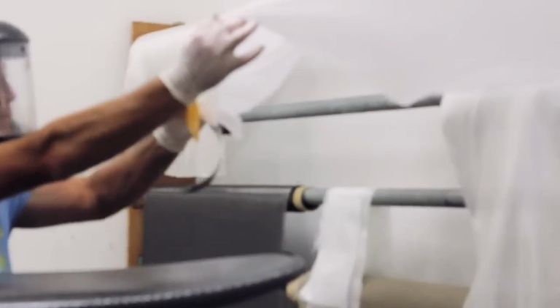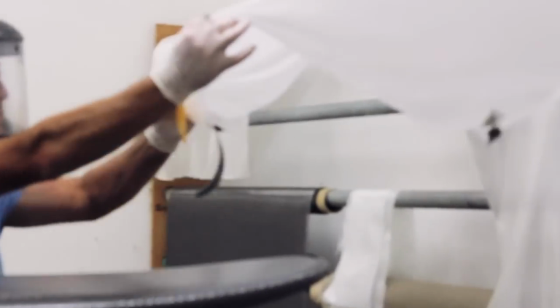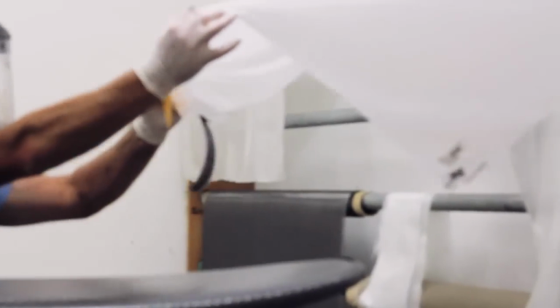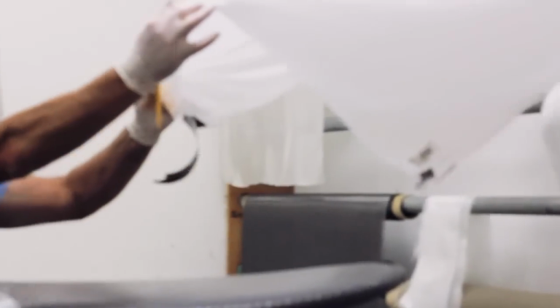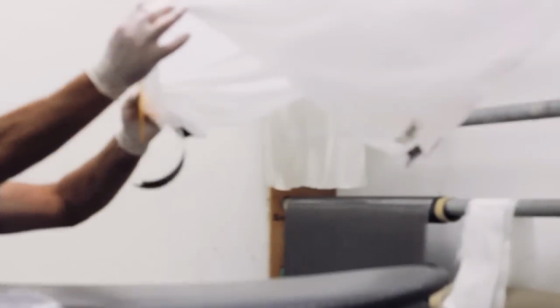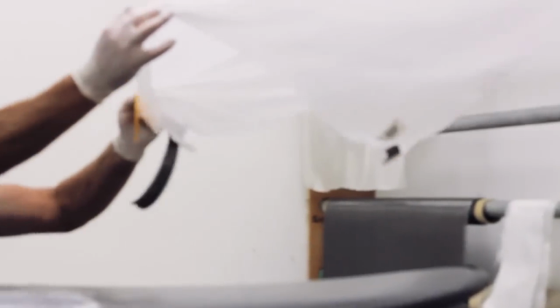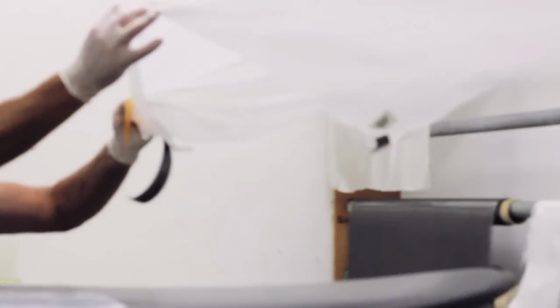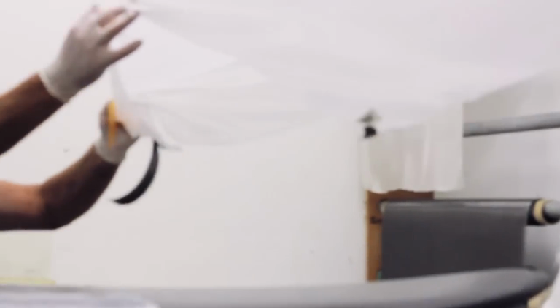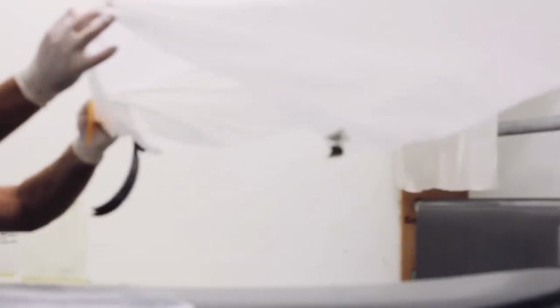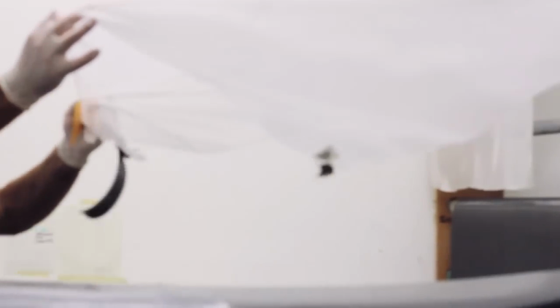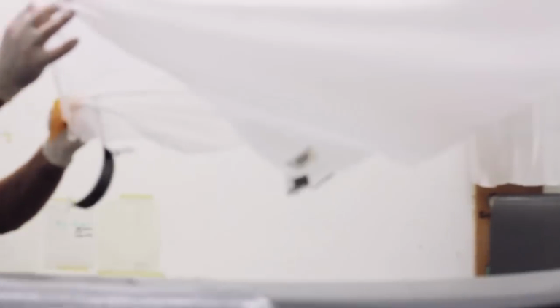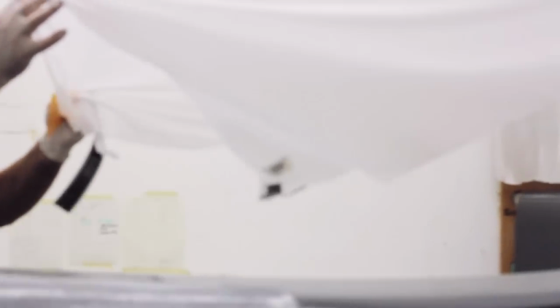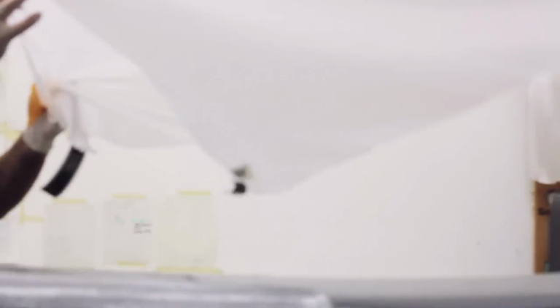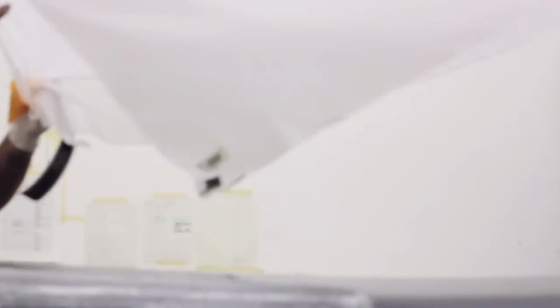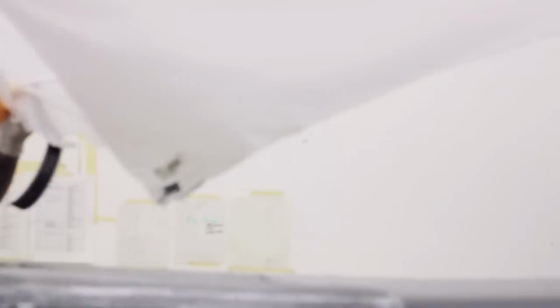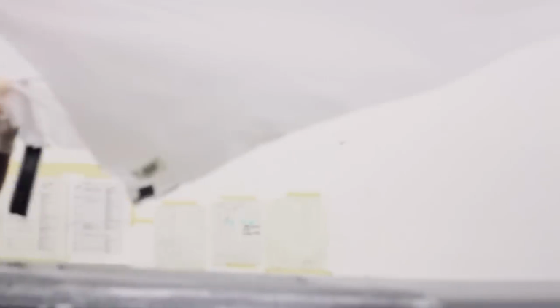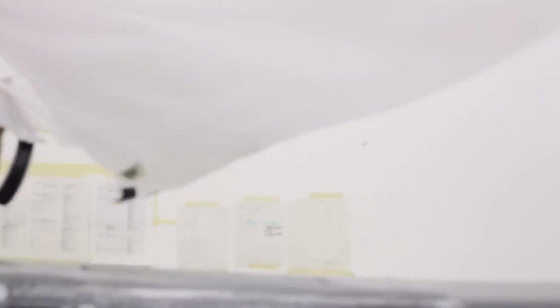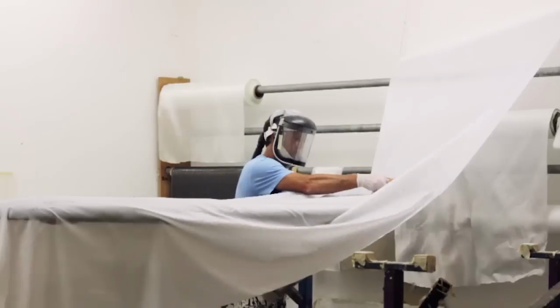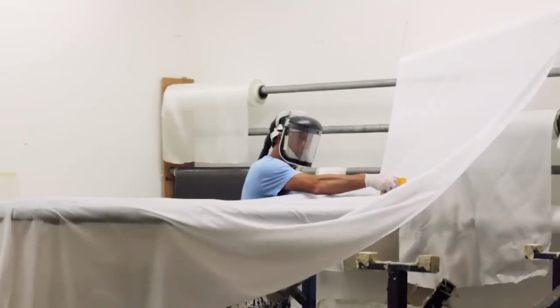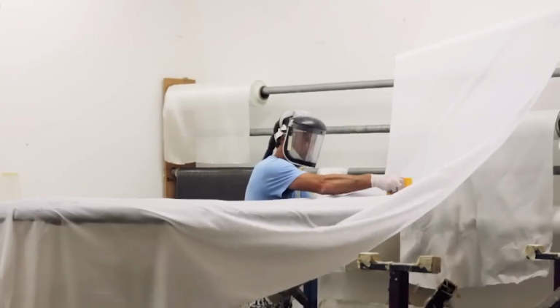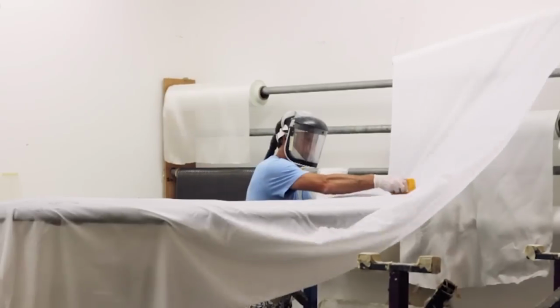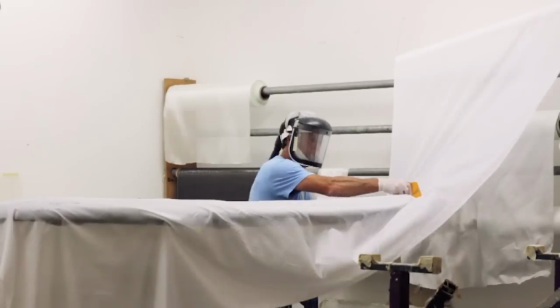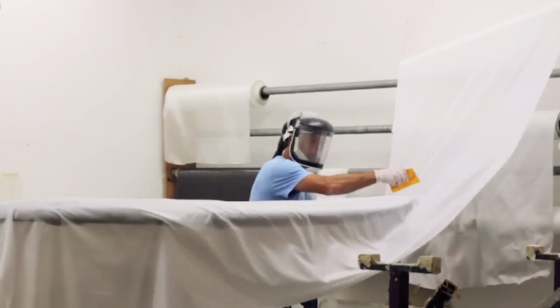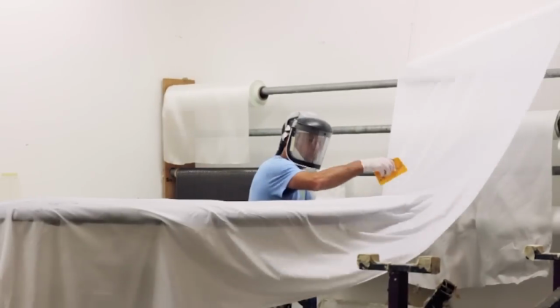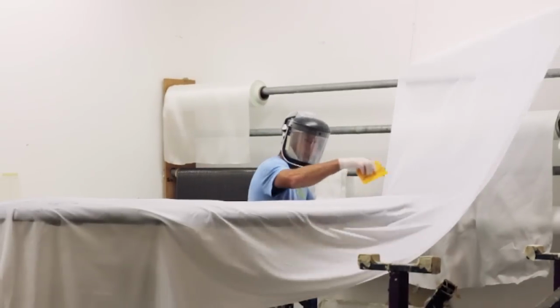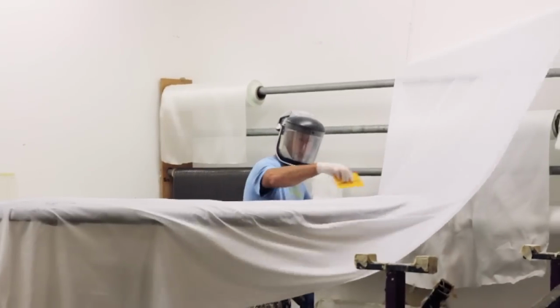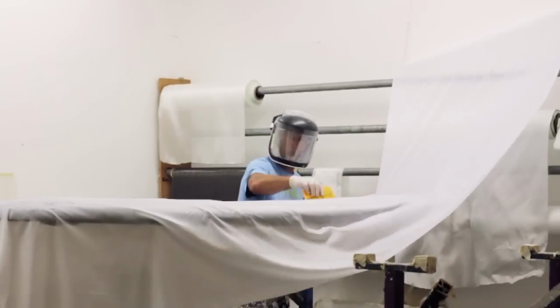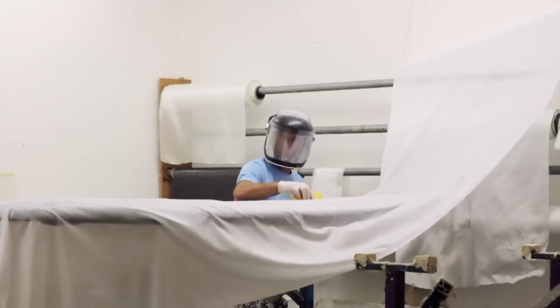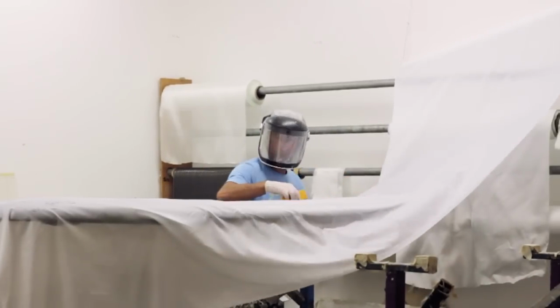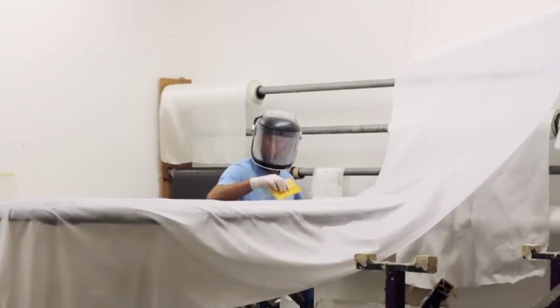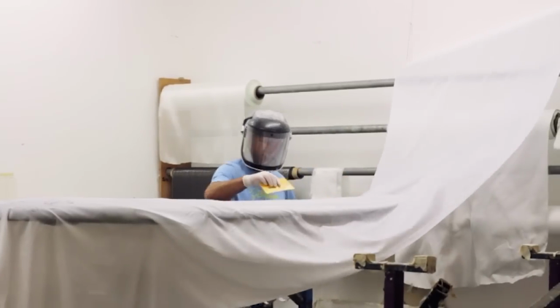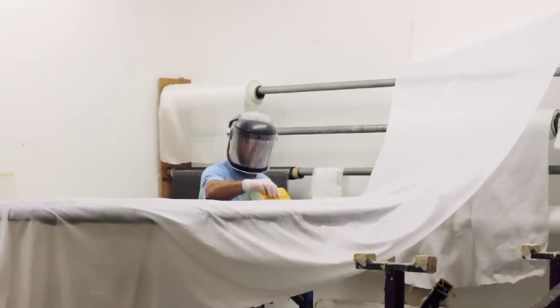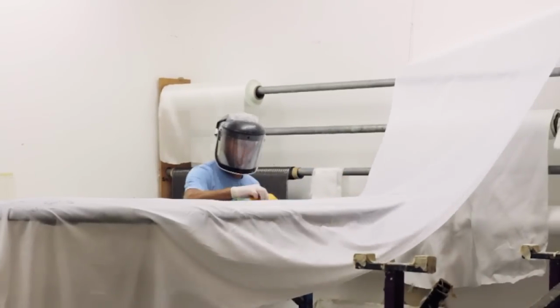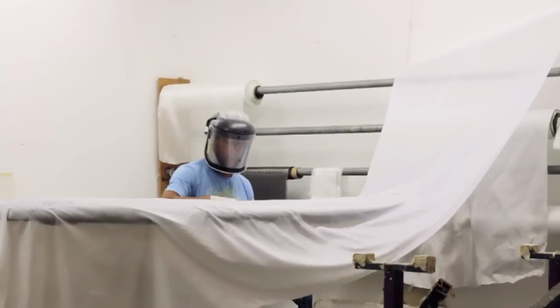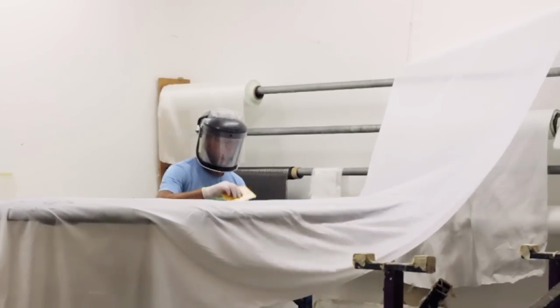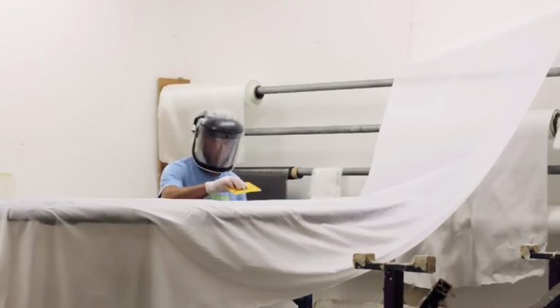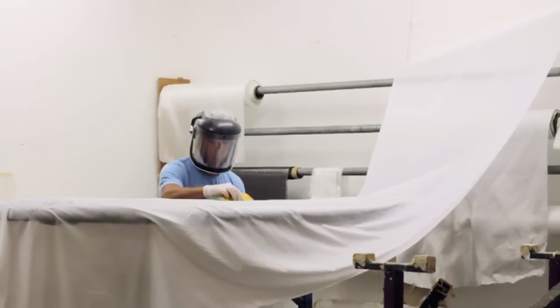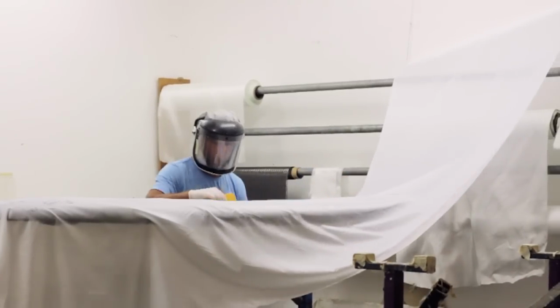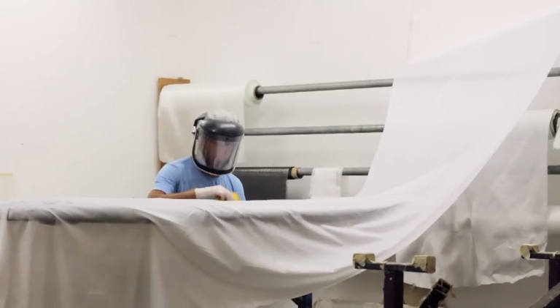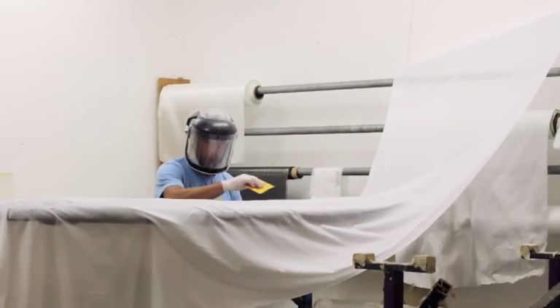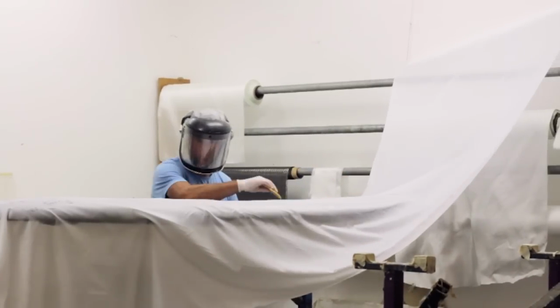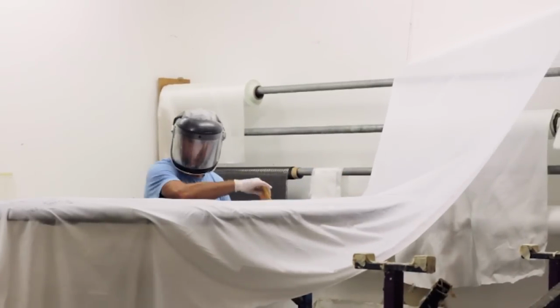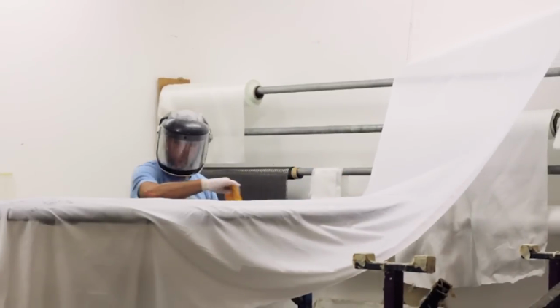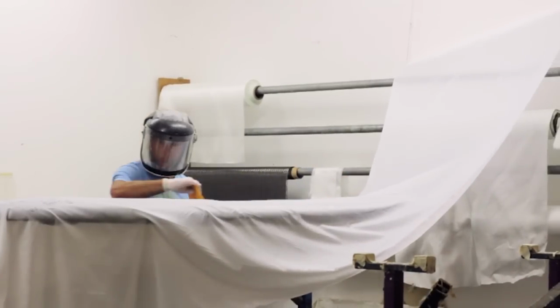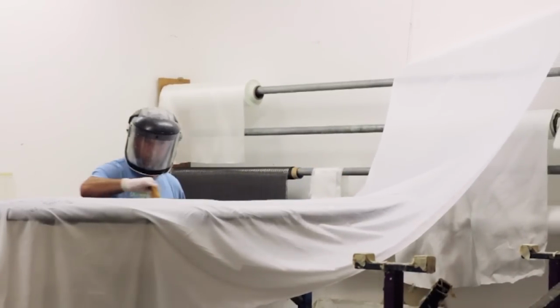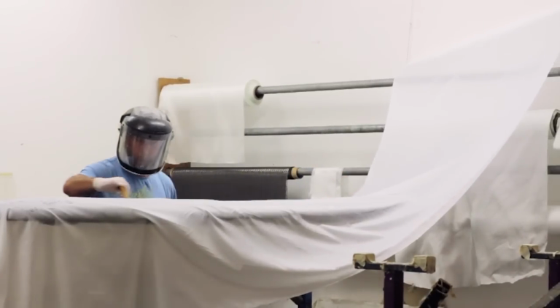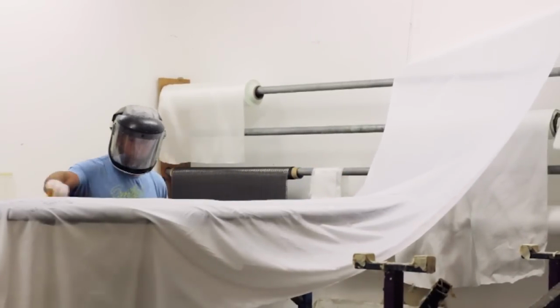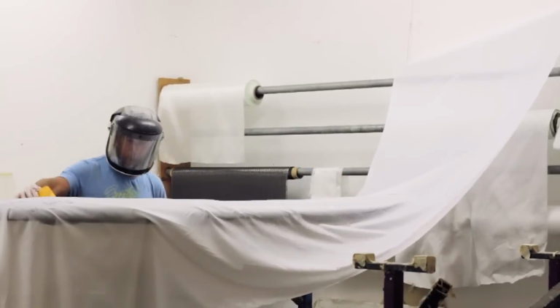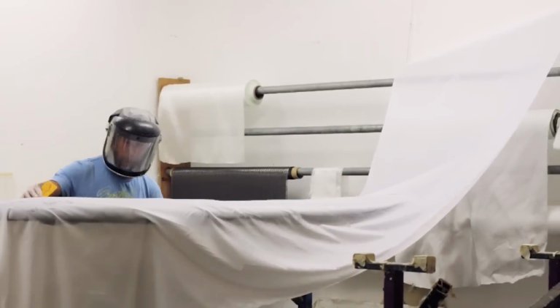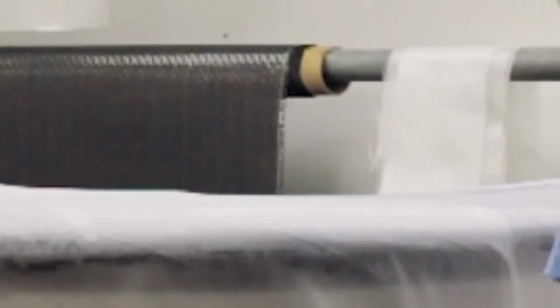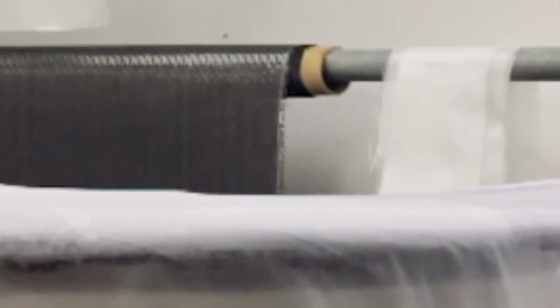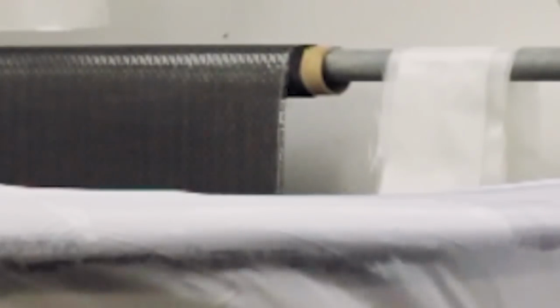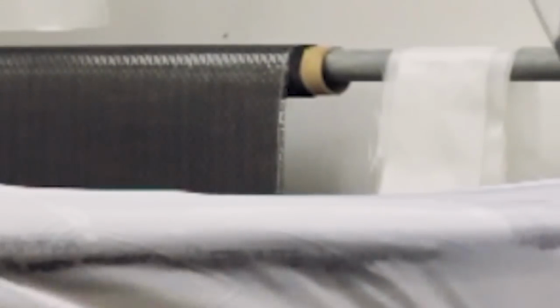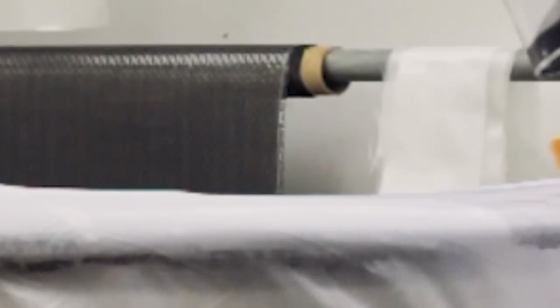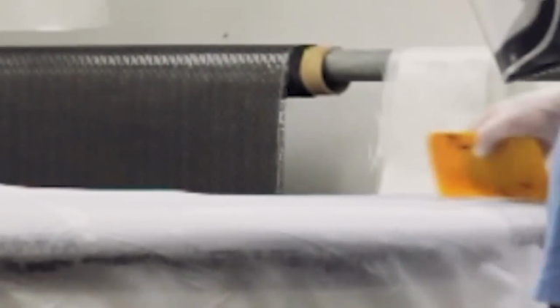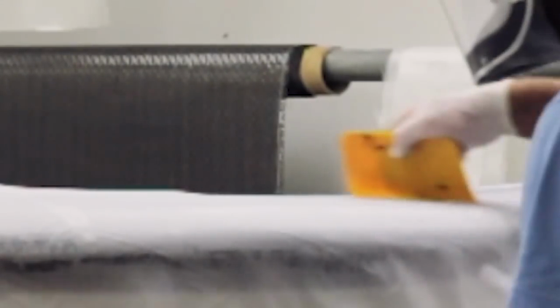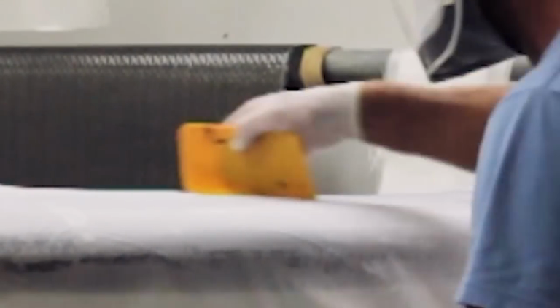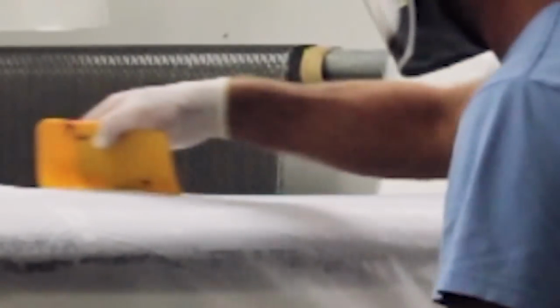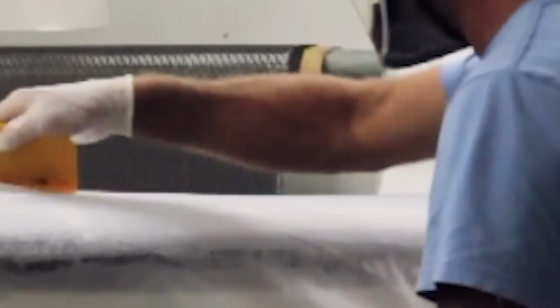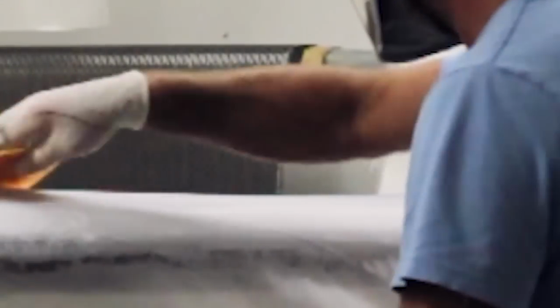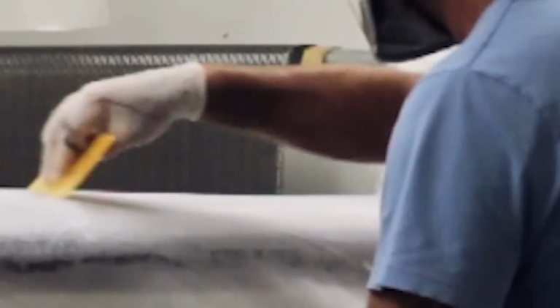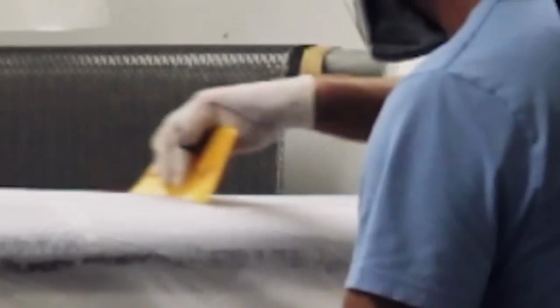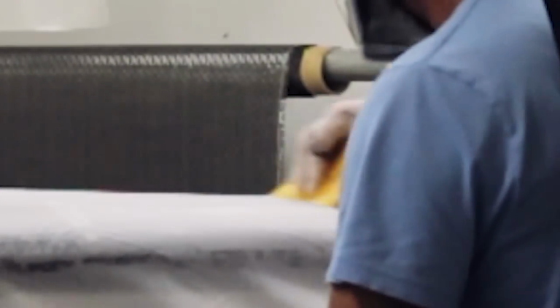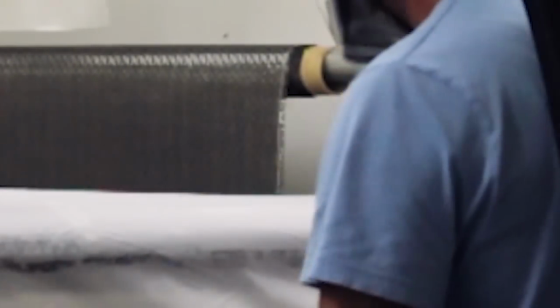Next, peel ply is placed over the board. When removed after the sealing process, it takes away excess resin and leaves a finish that is easier to sand.